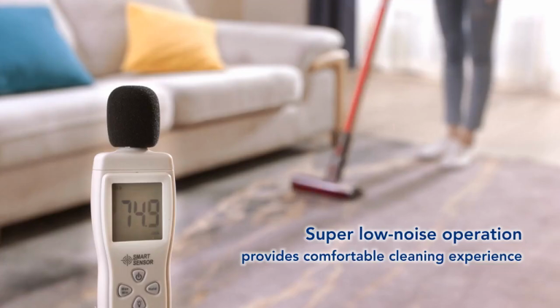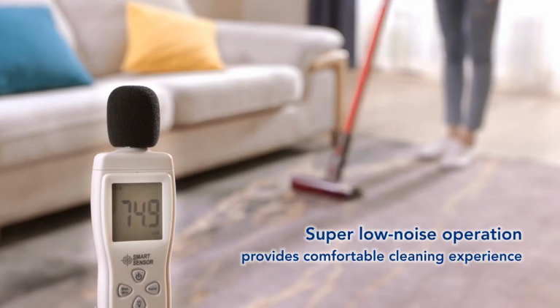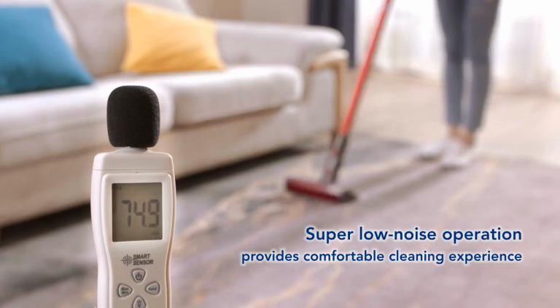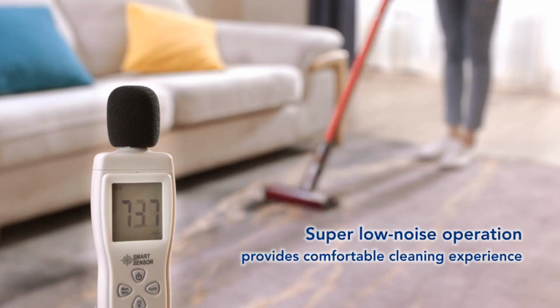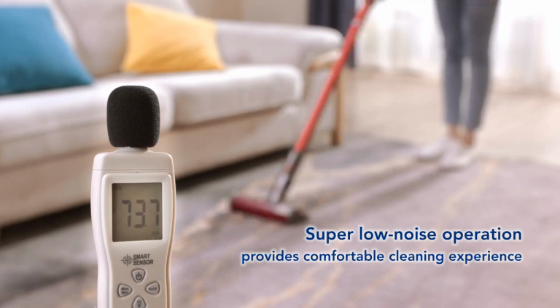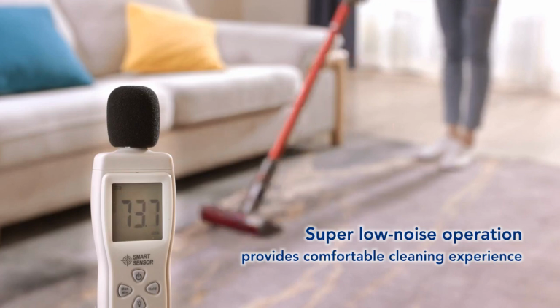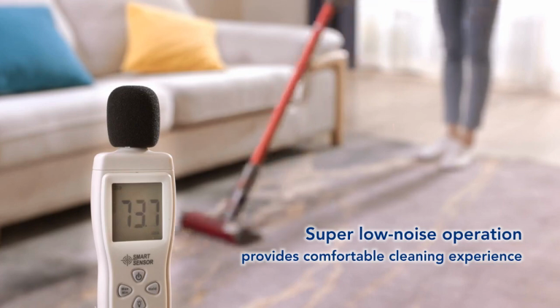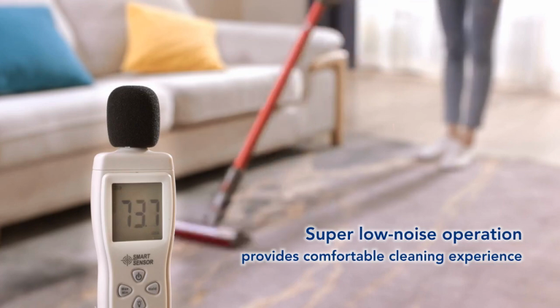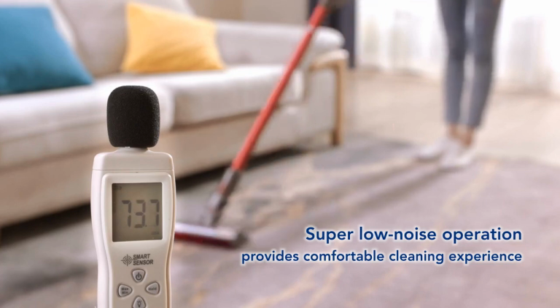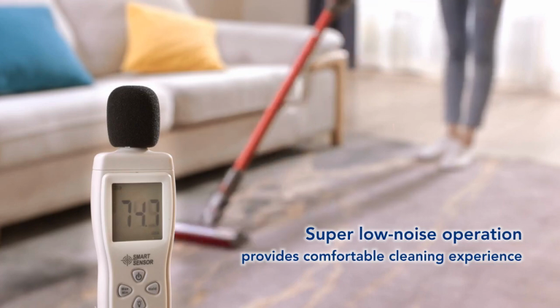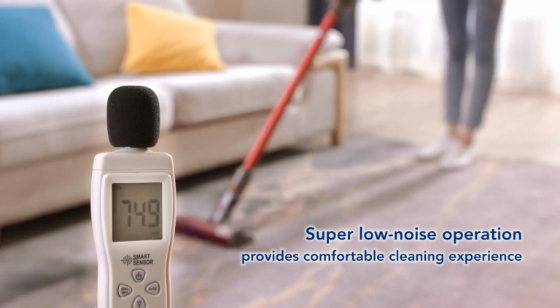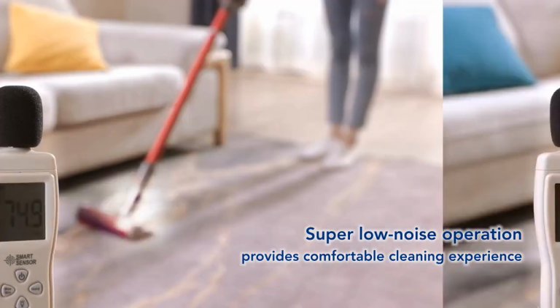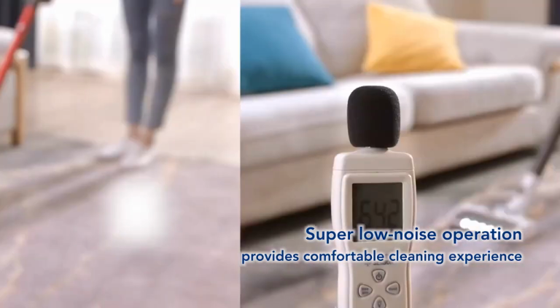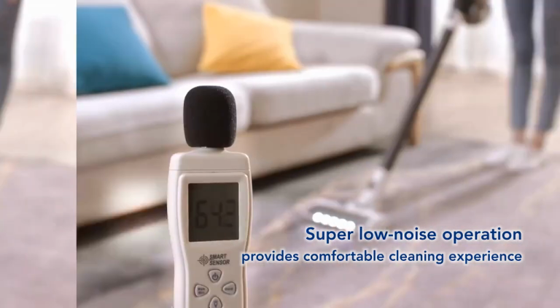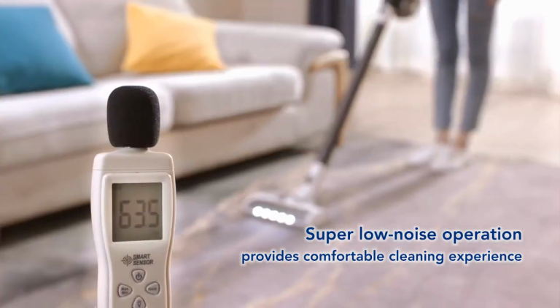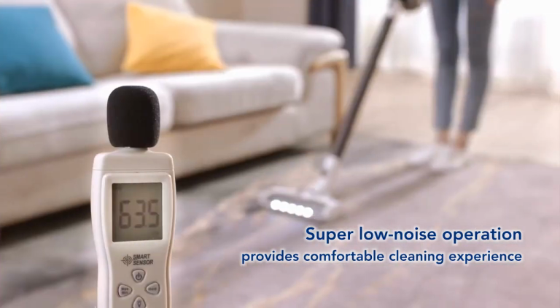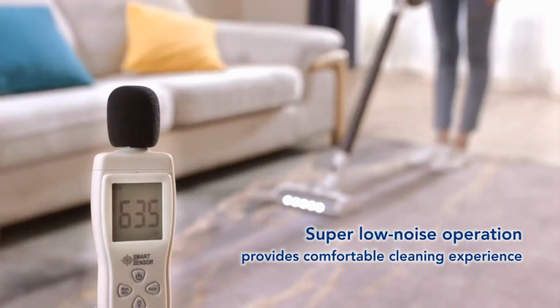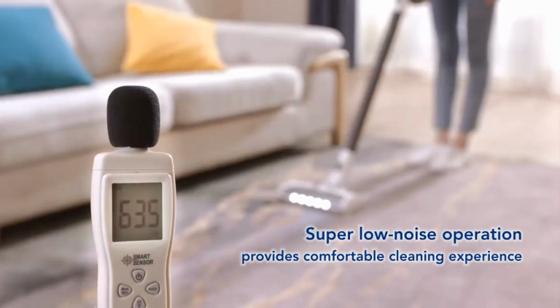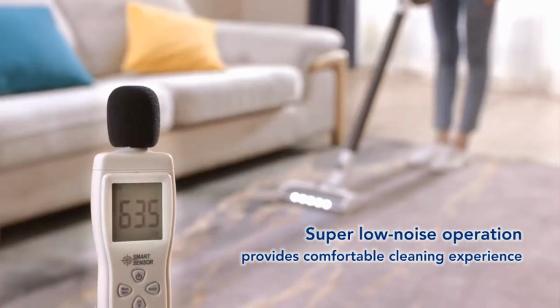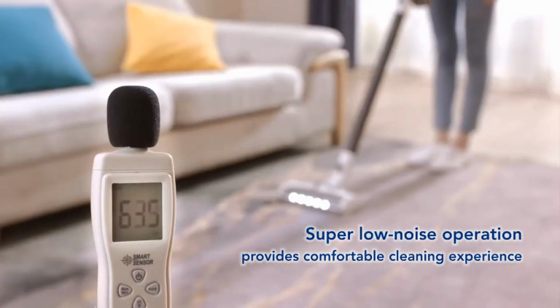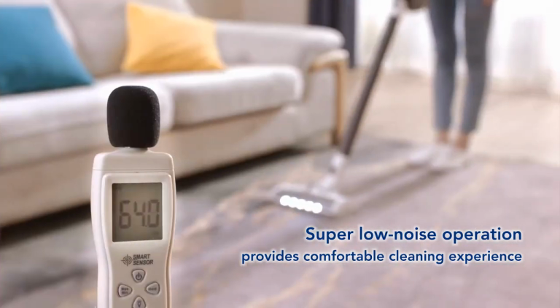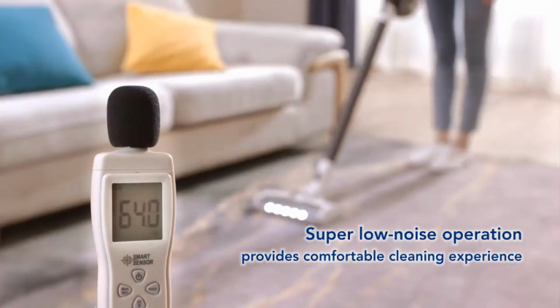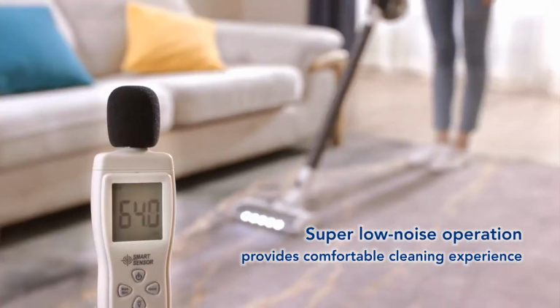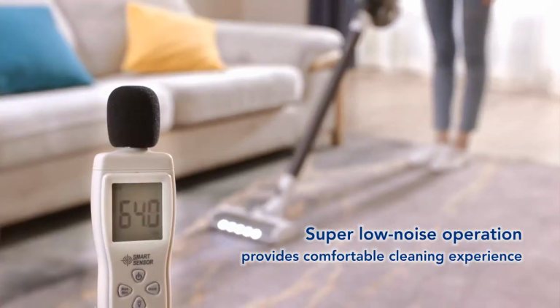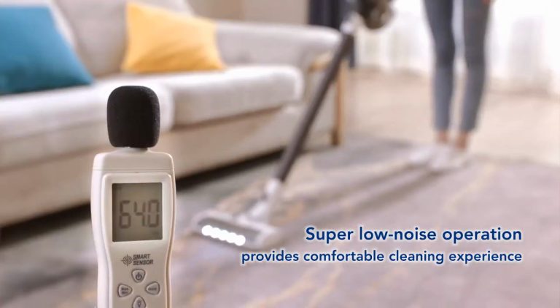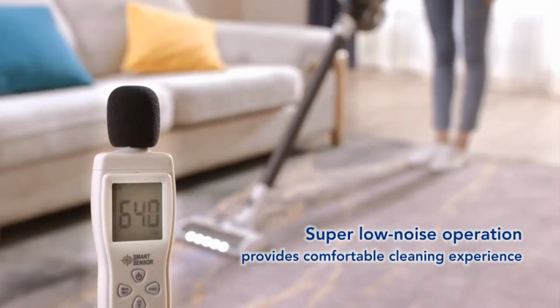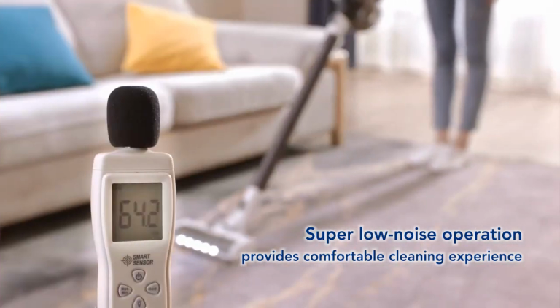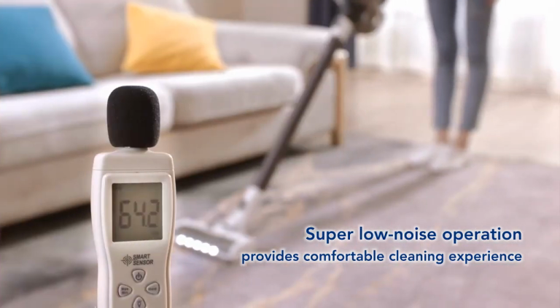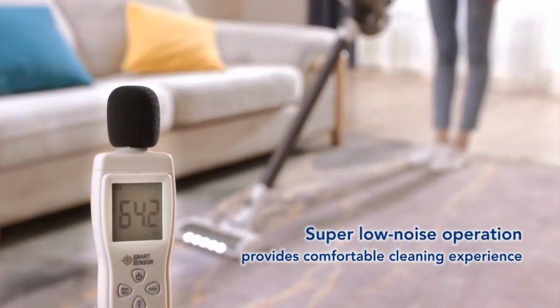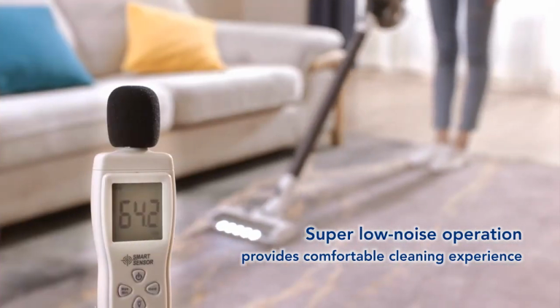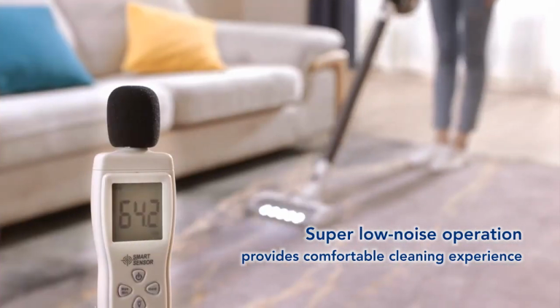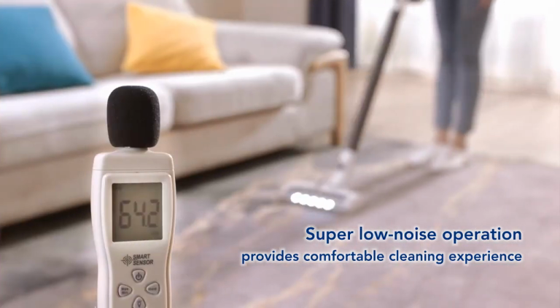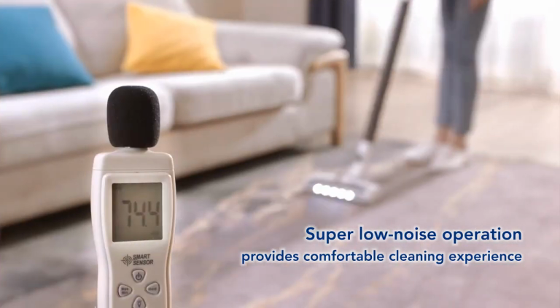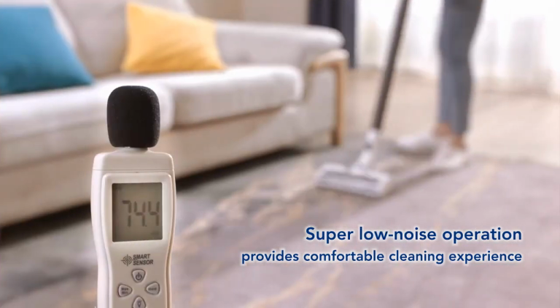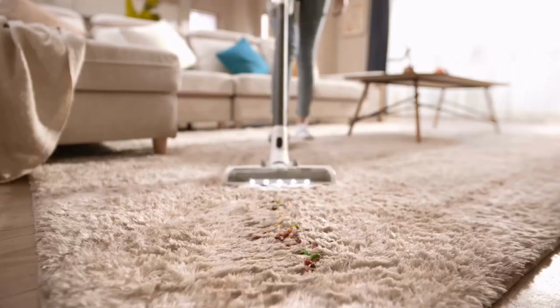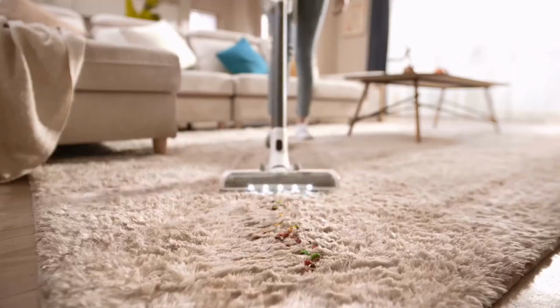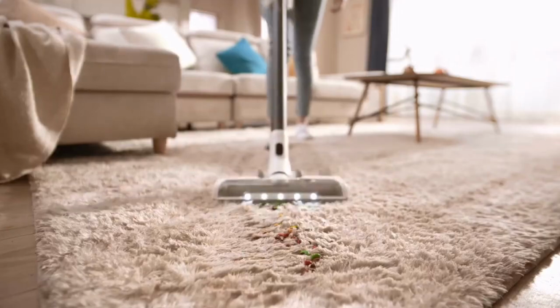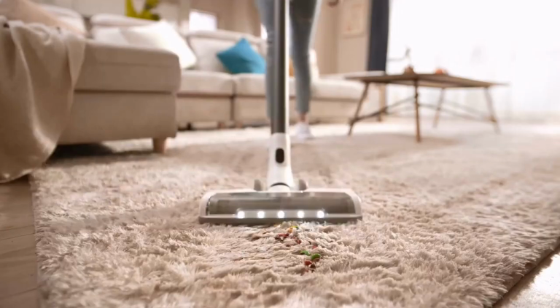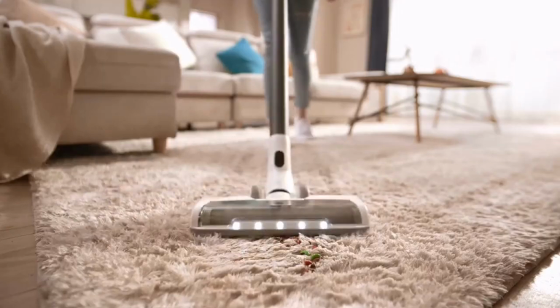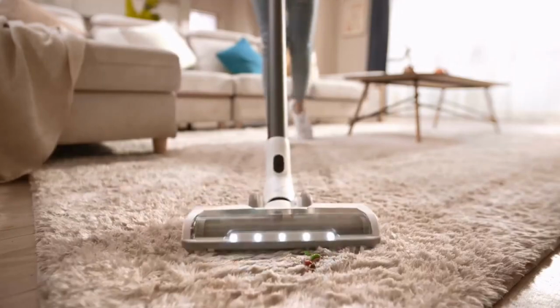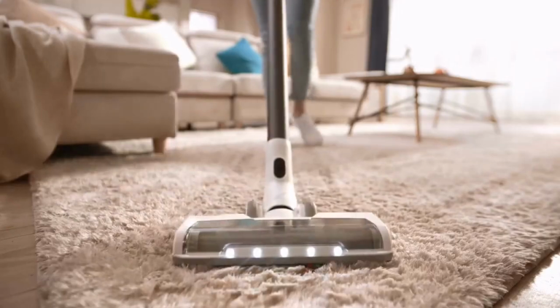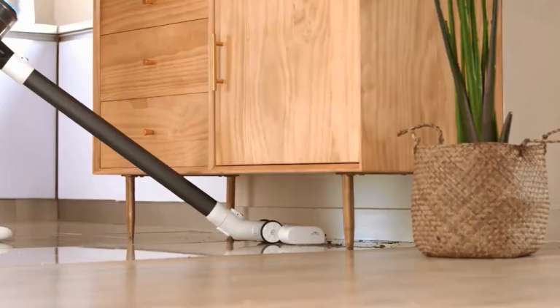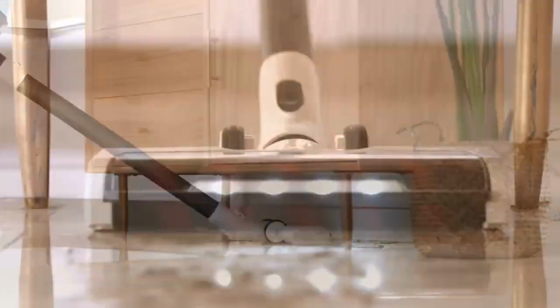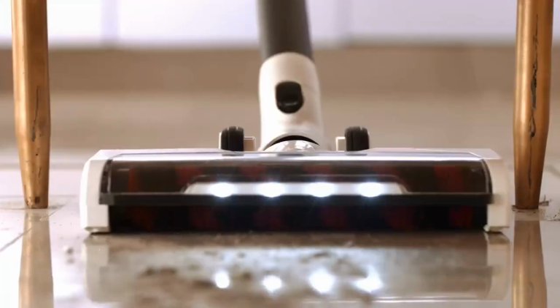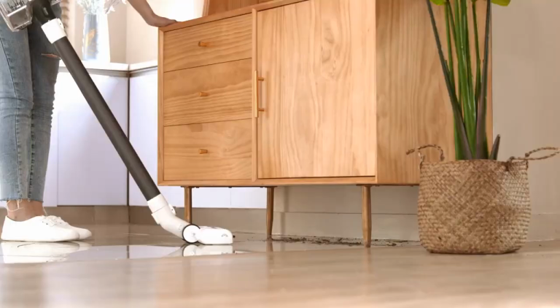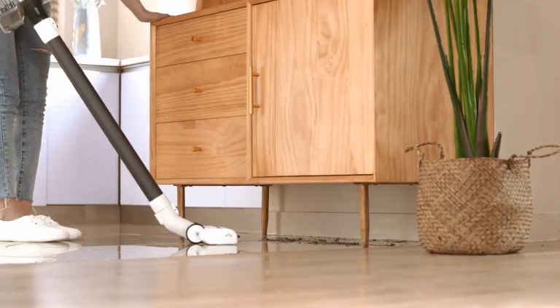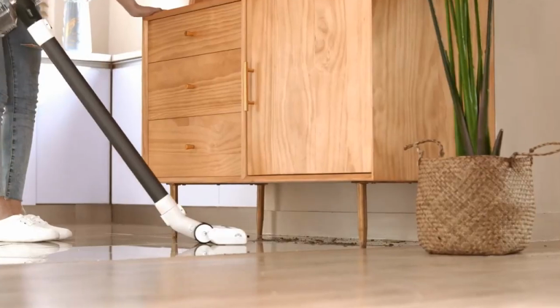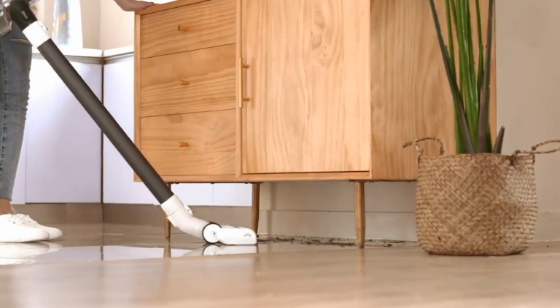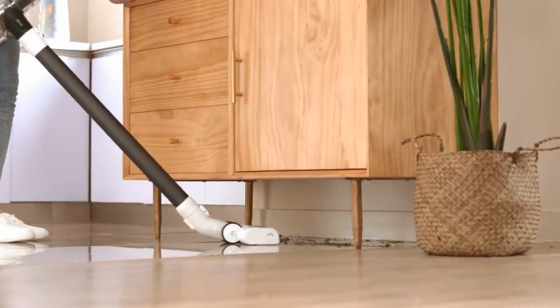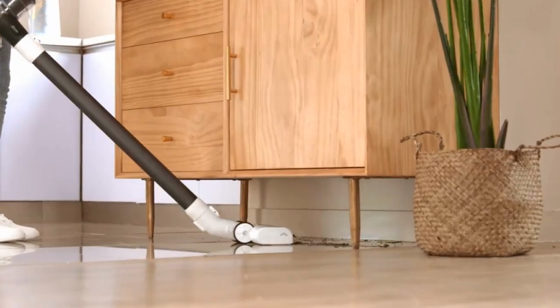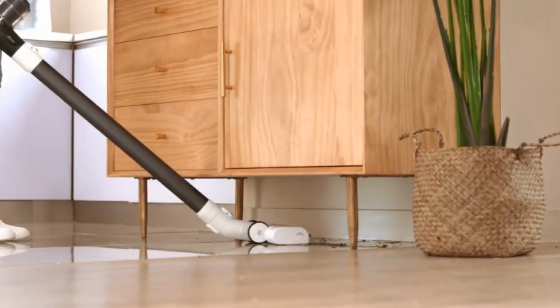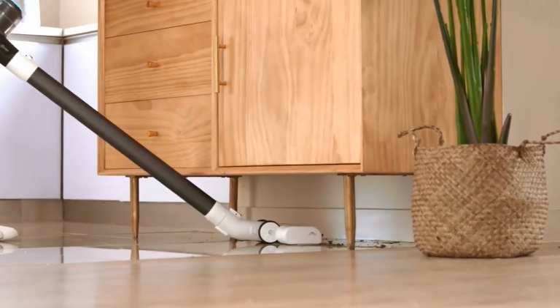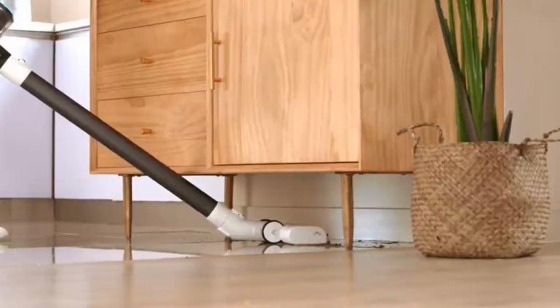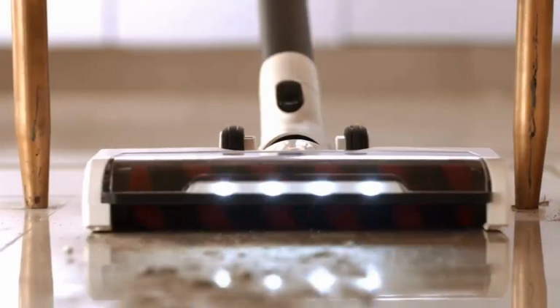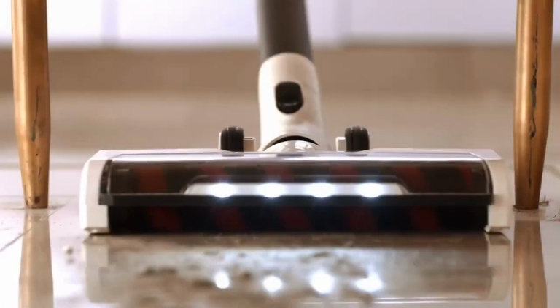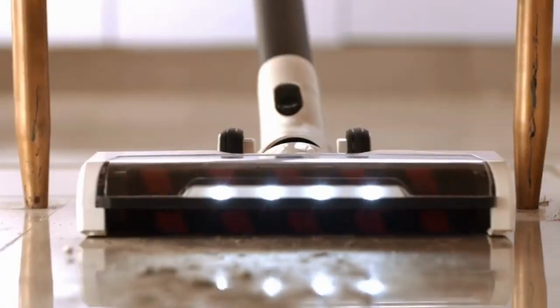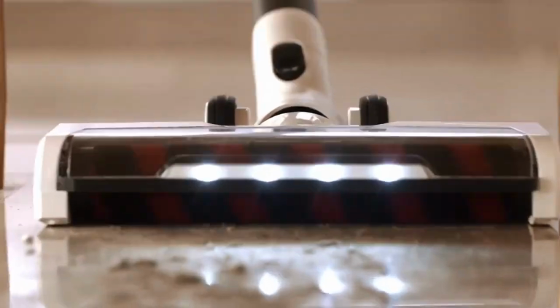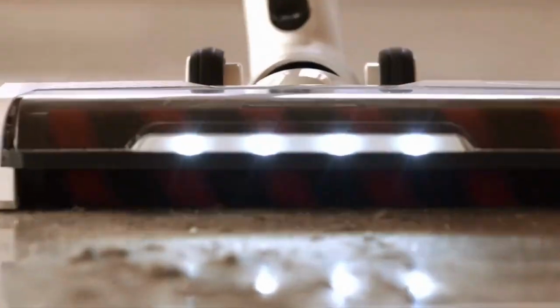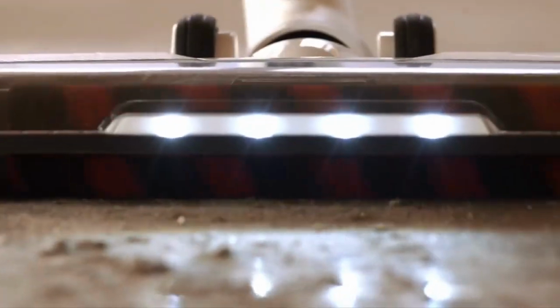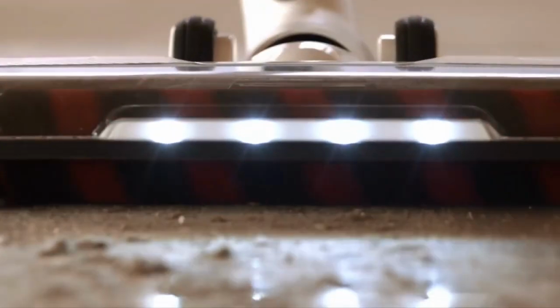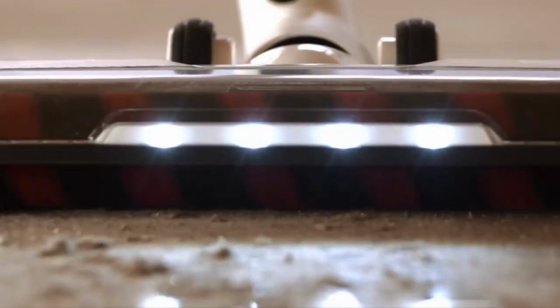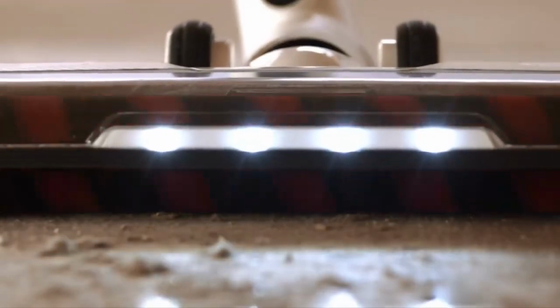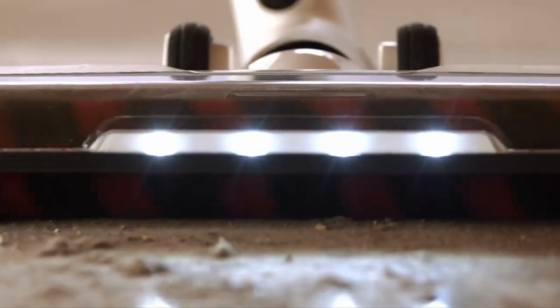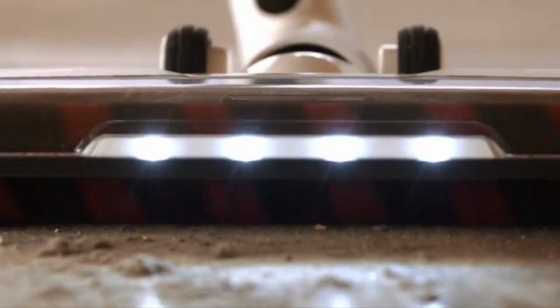Up to 40 minutes runtime — Pure 1S 11 is perfect for uninterrupted whole-house cleaning.